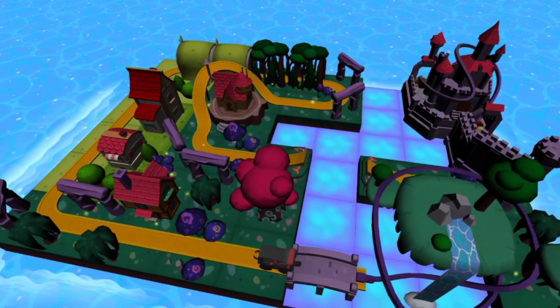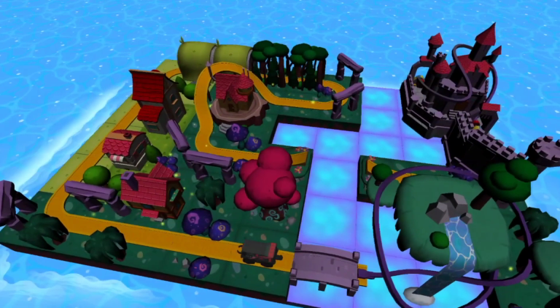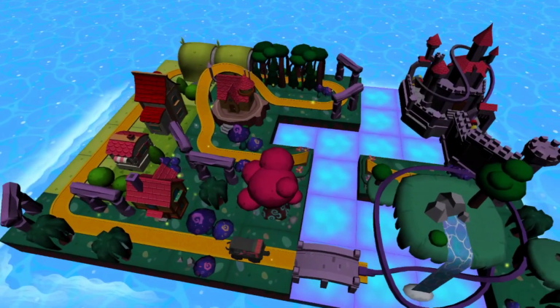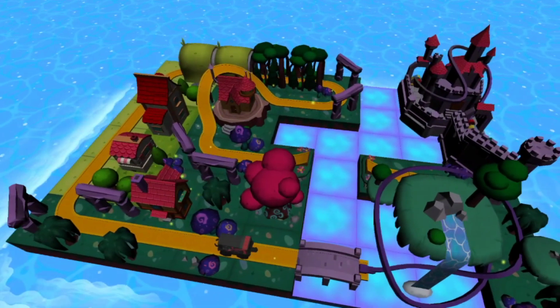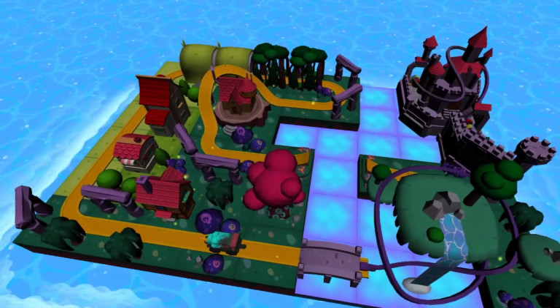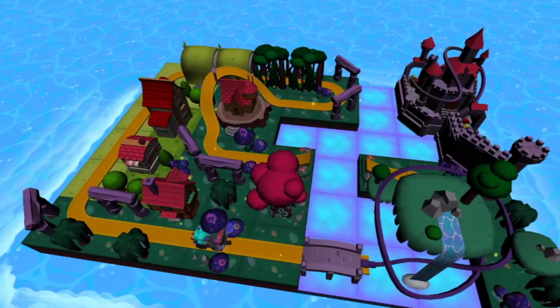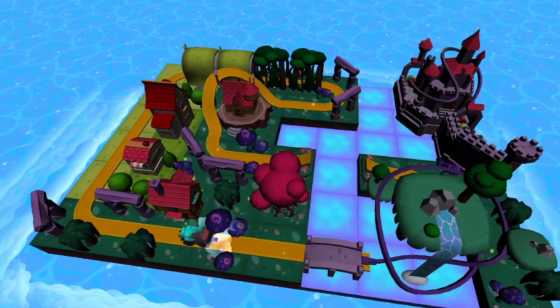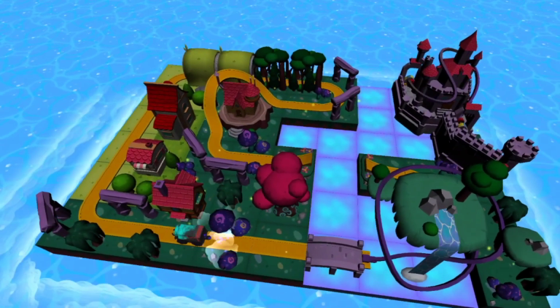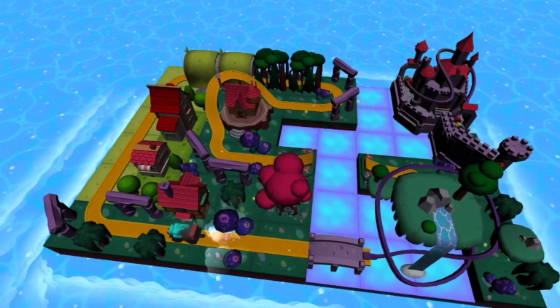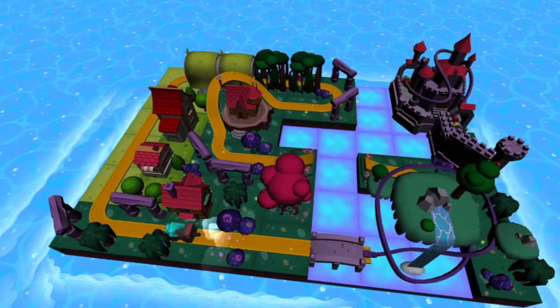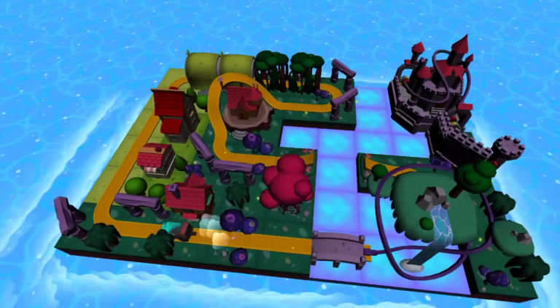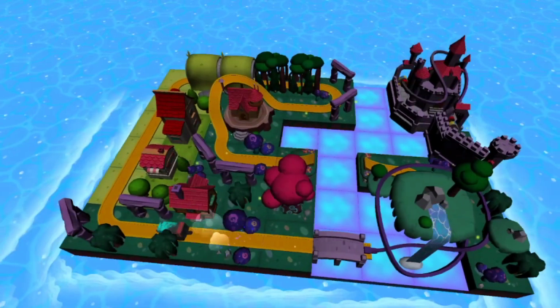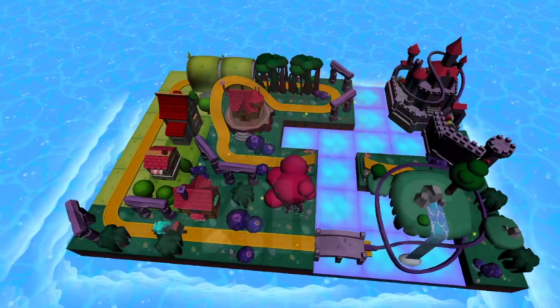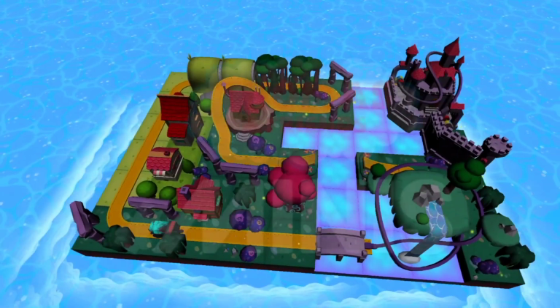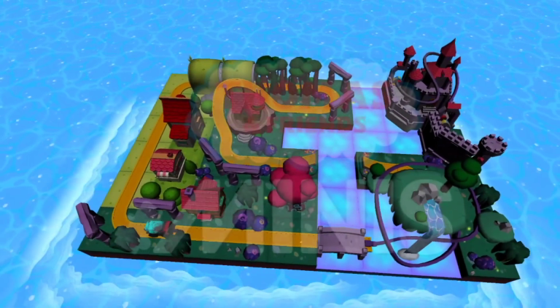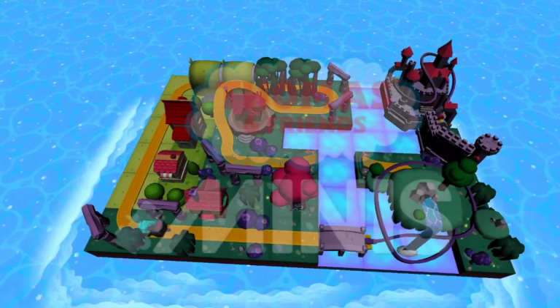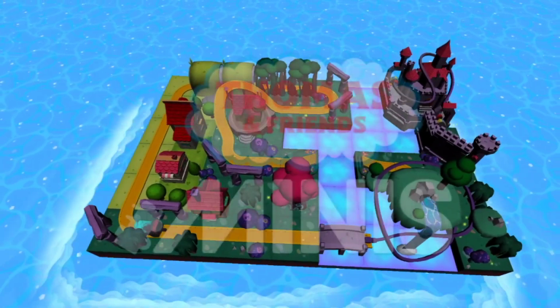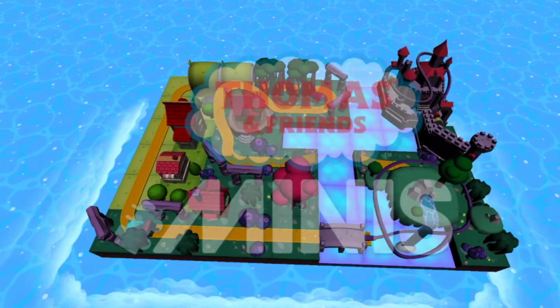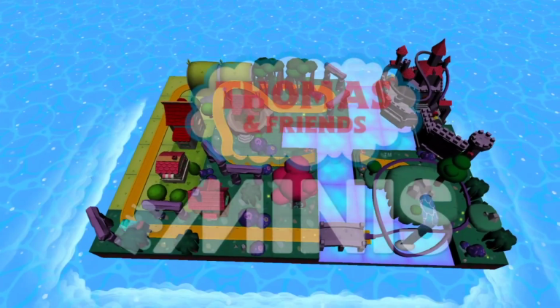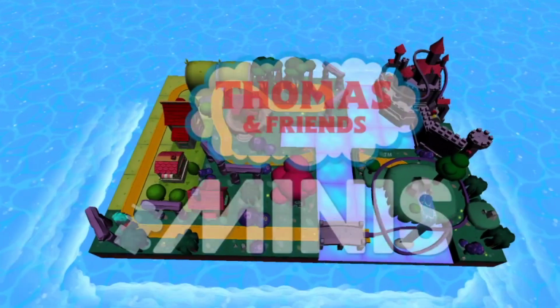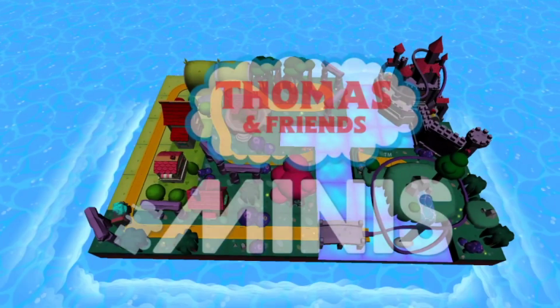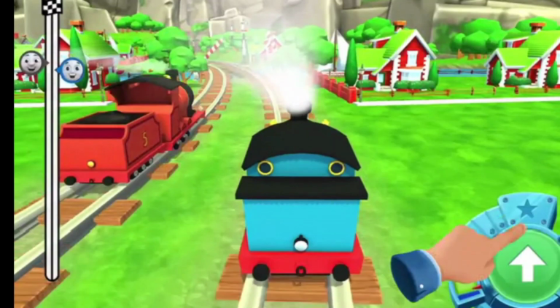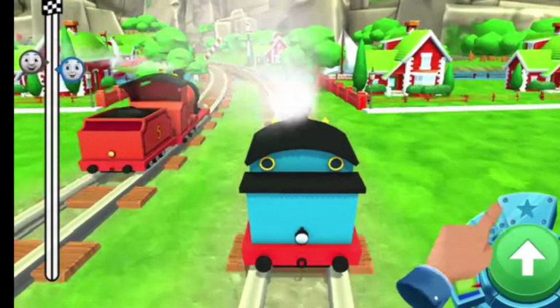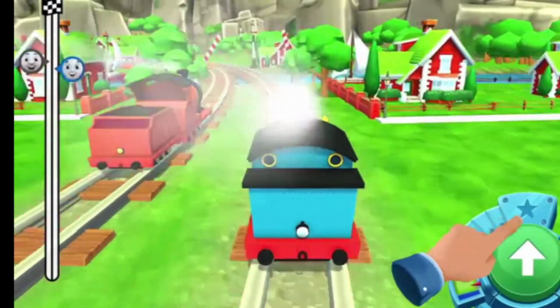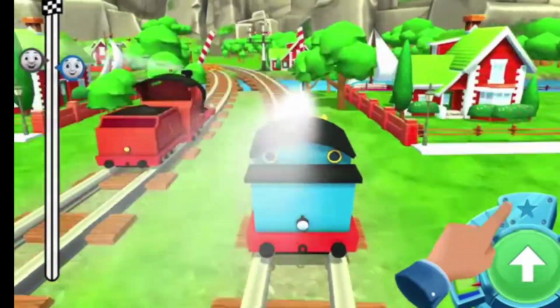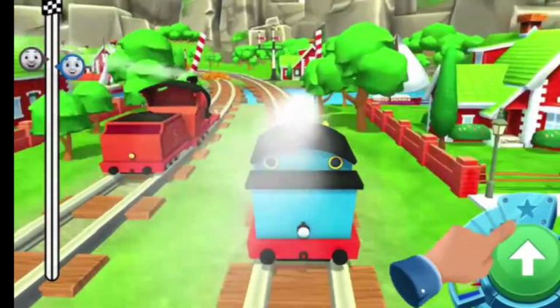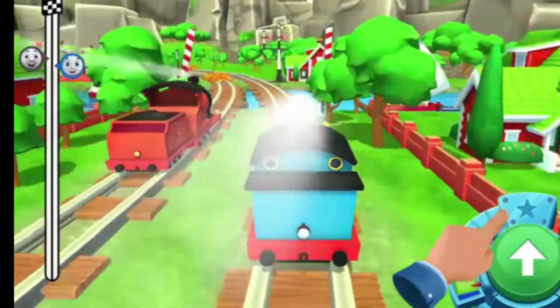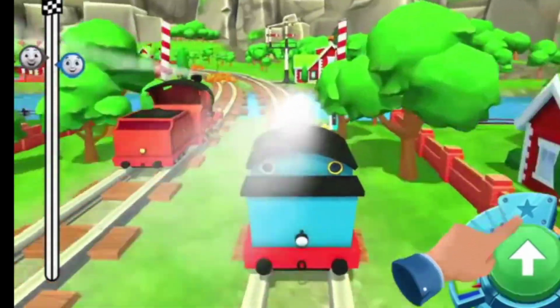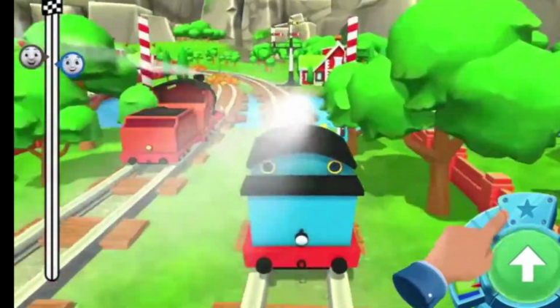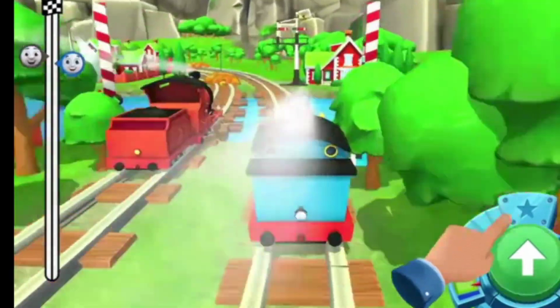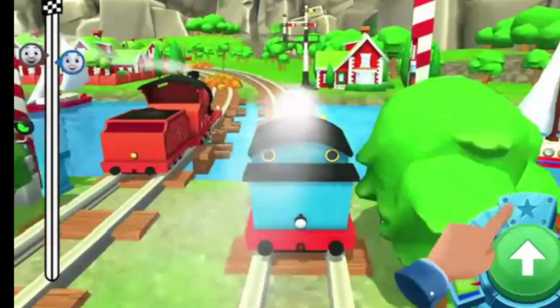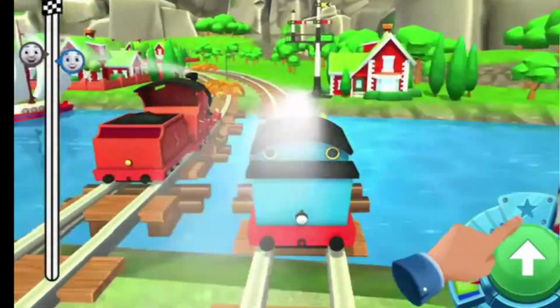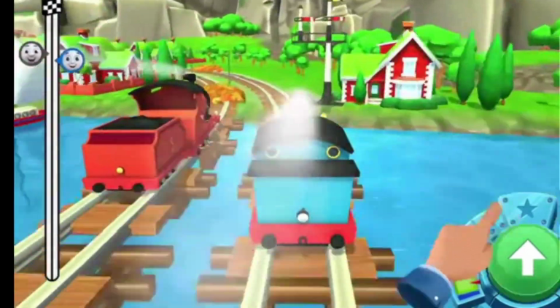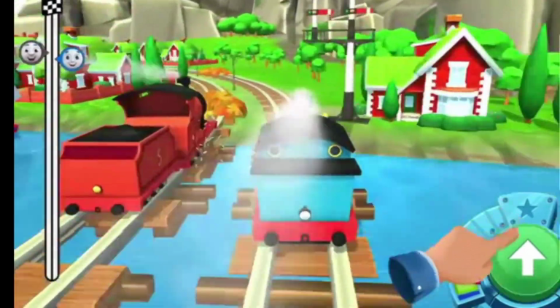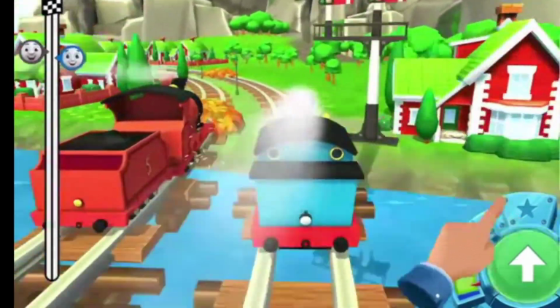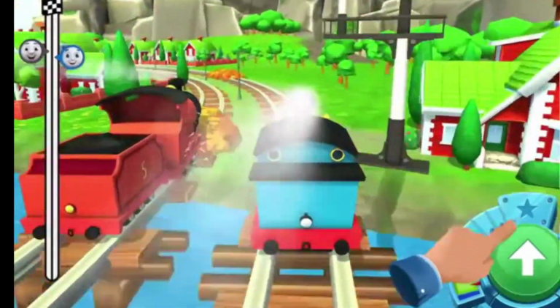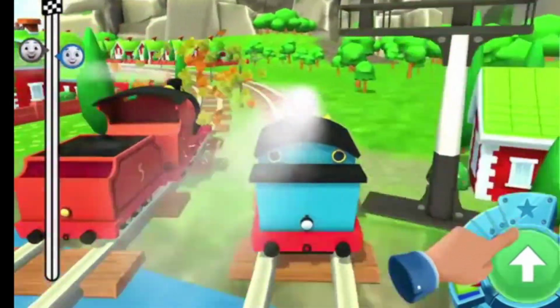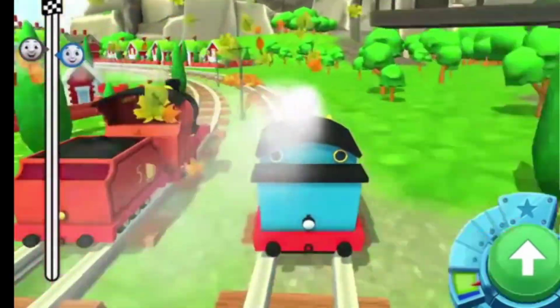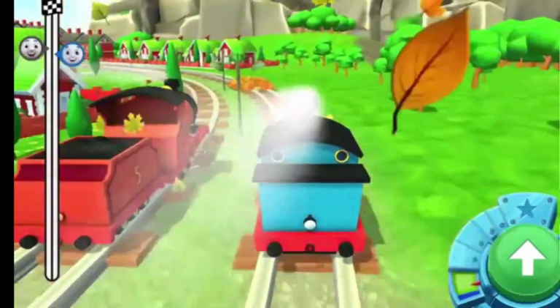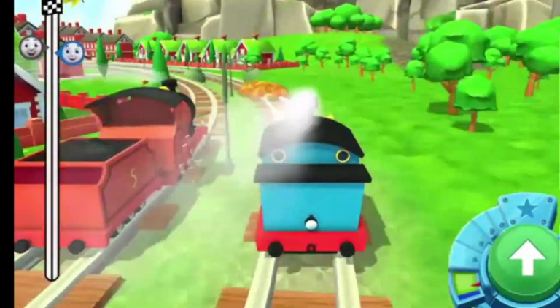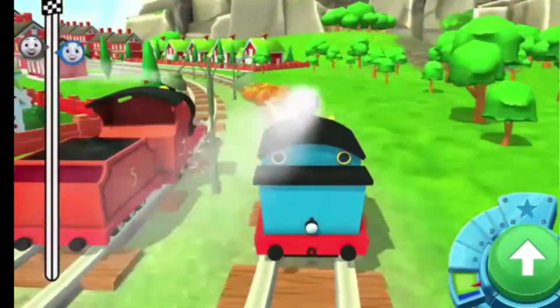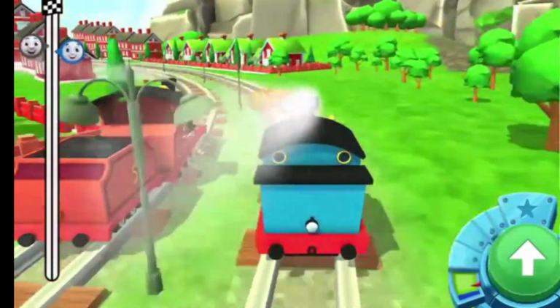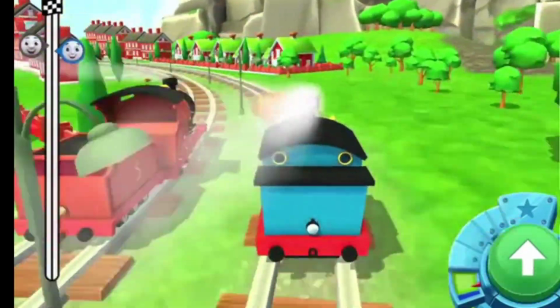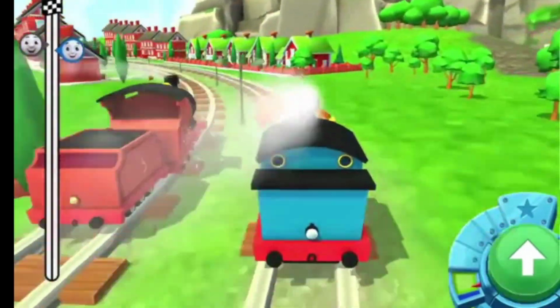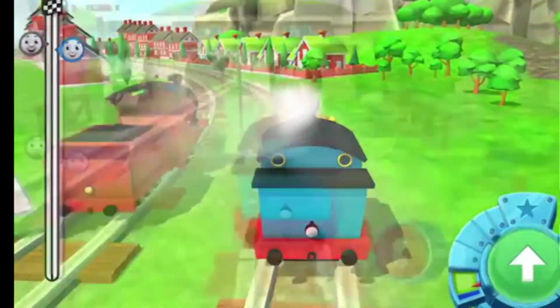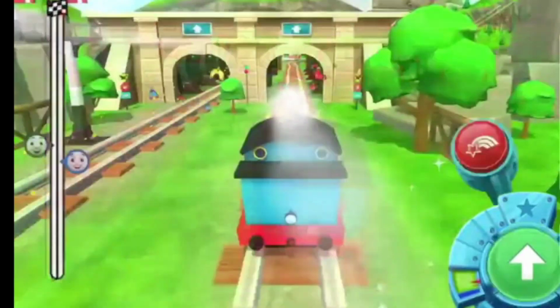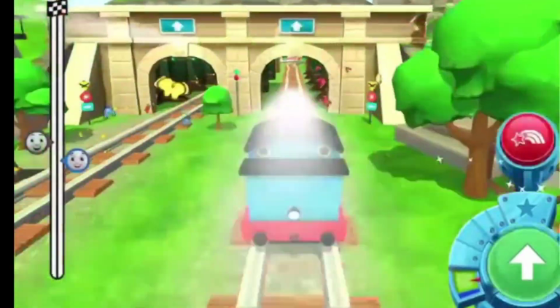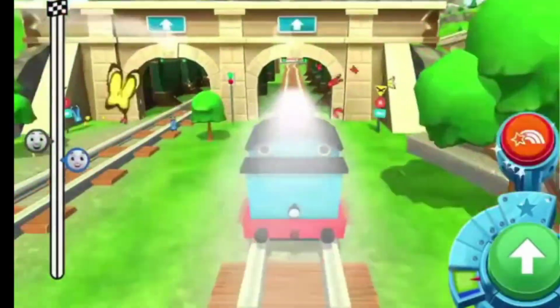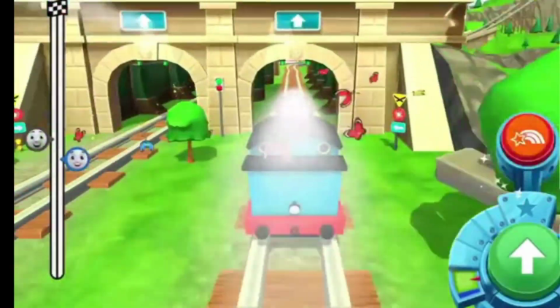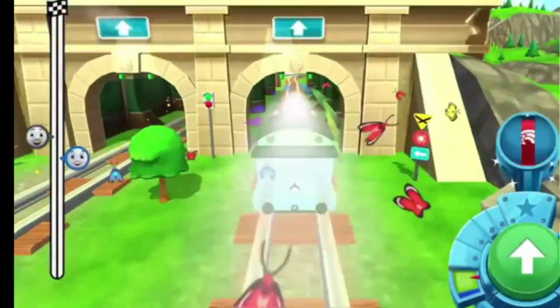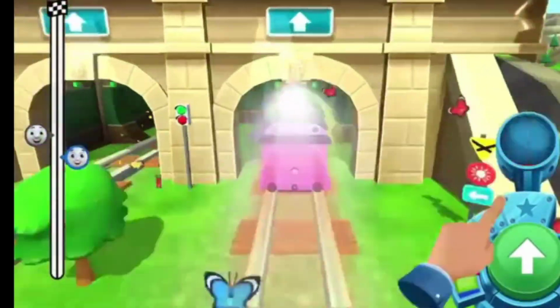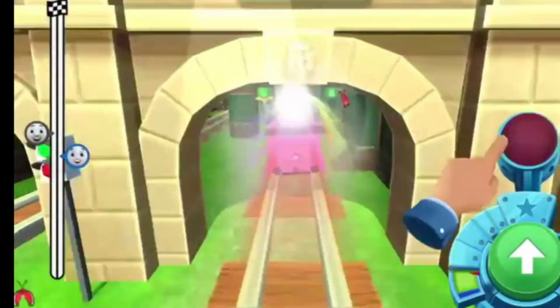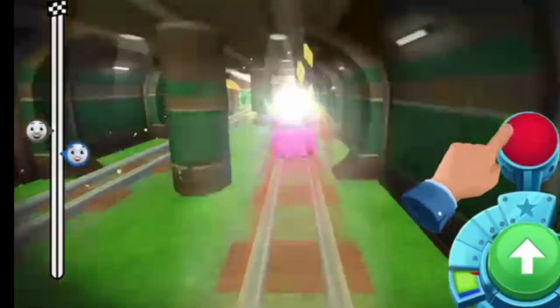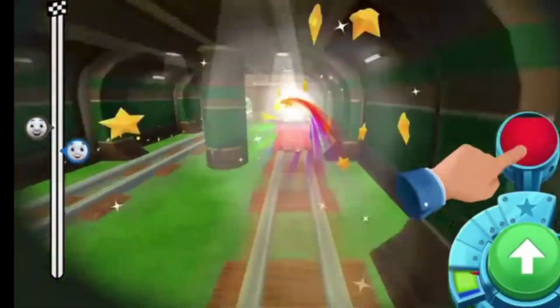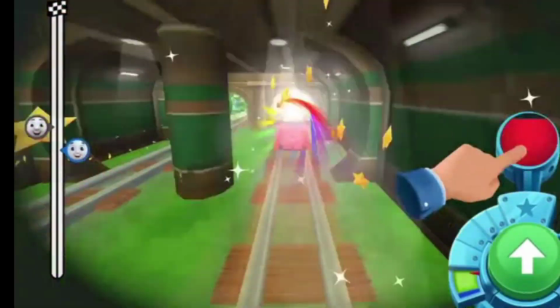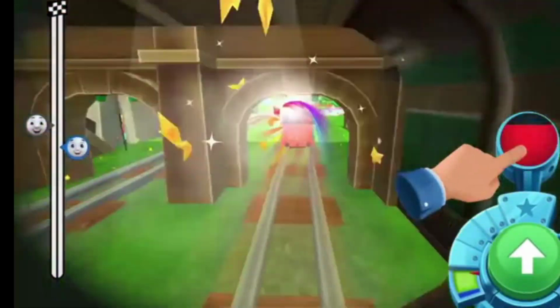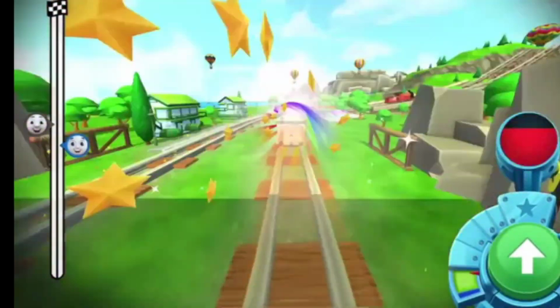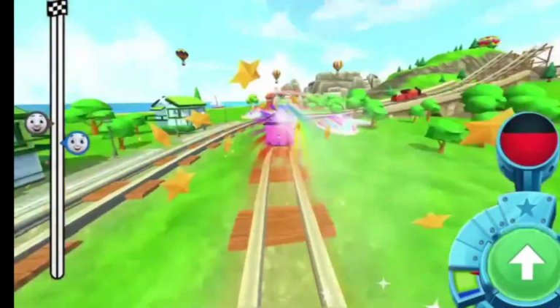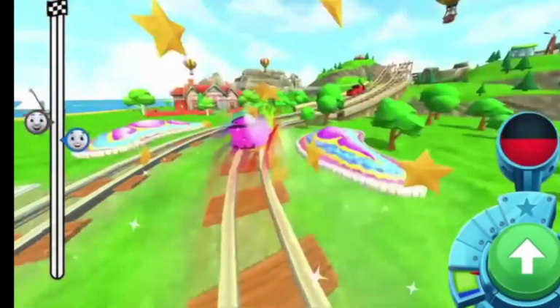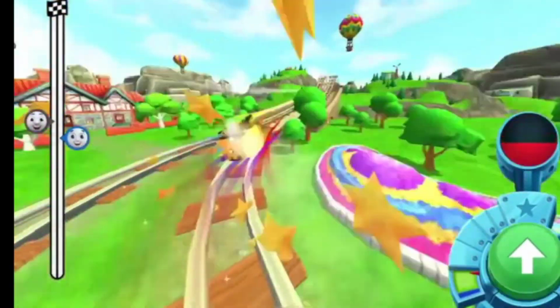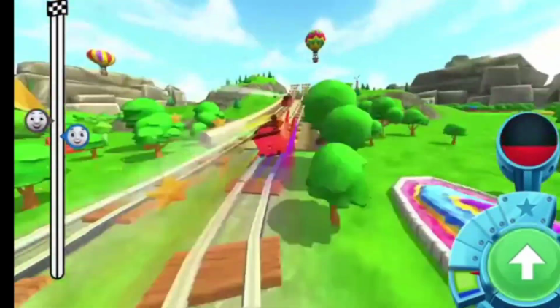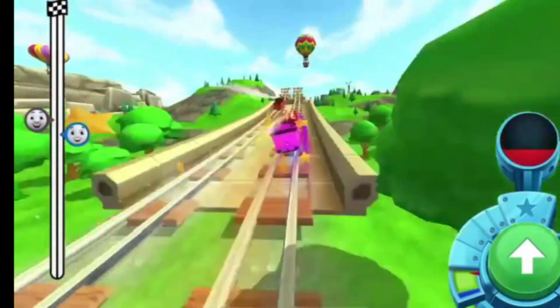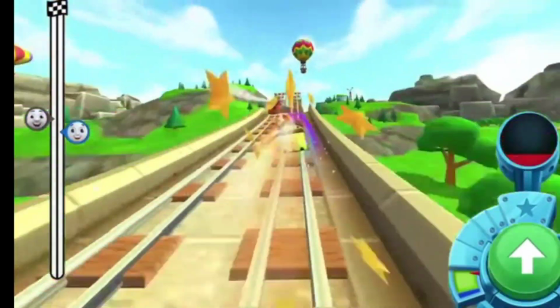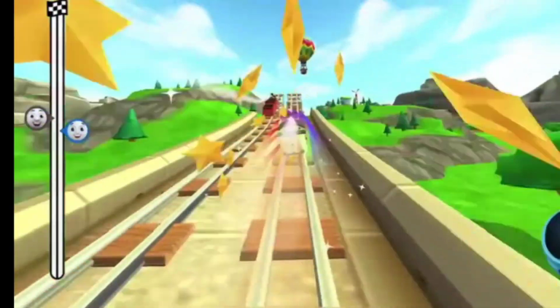Thomas and Friends Minis. Are you ready? Tap, tap, tap on the green button to start up your engine. Go!